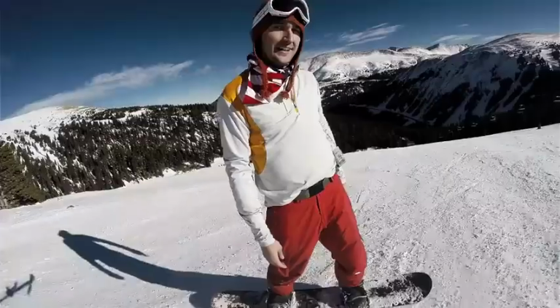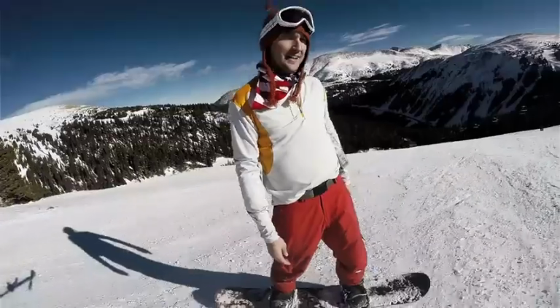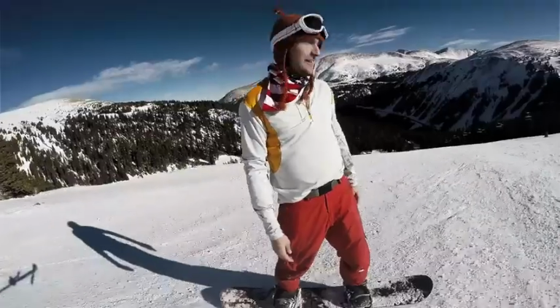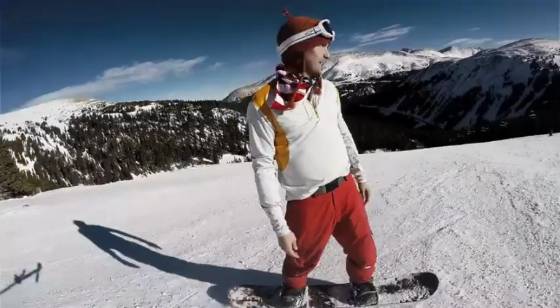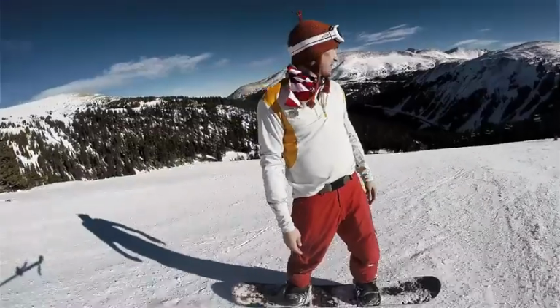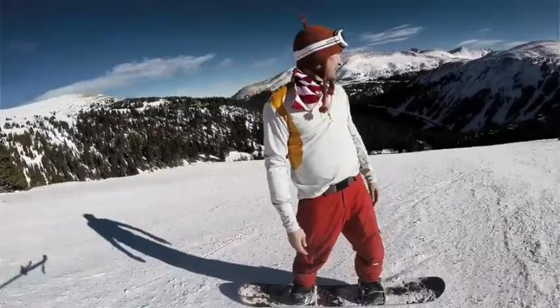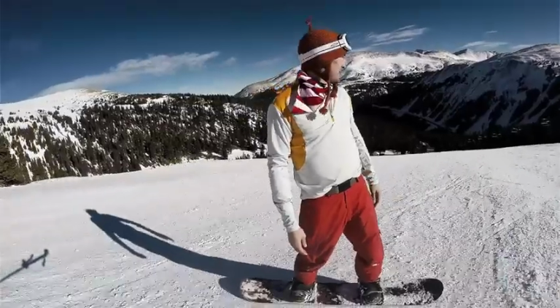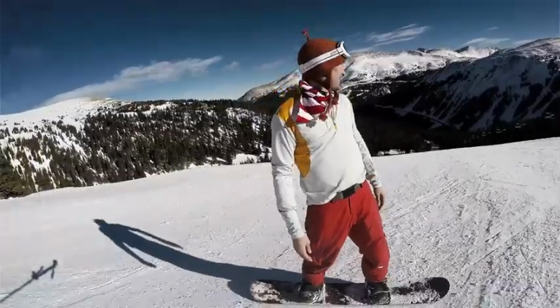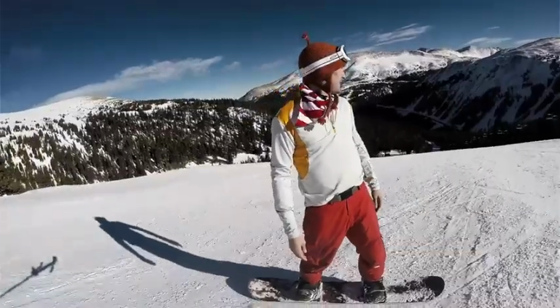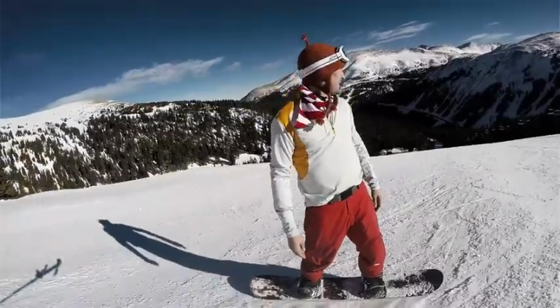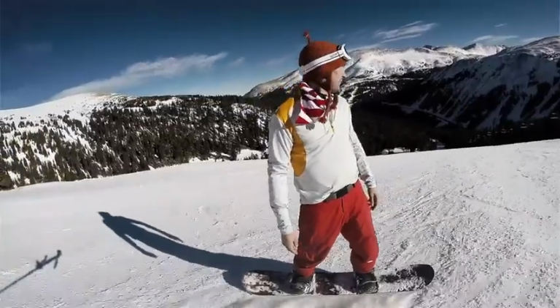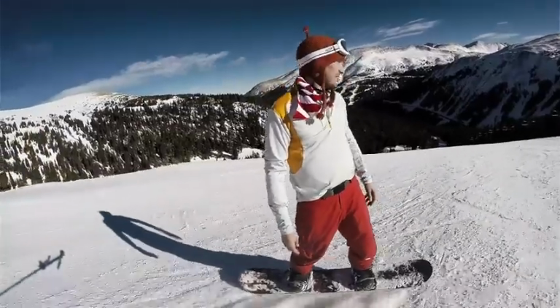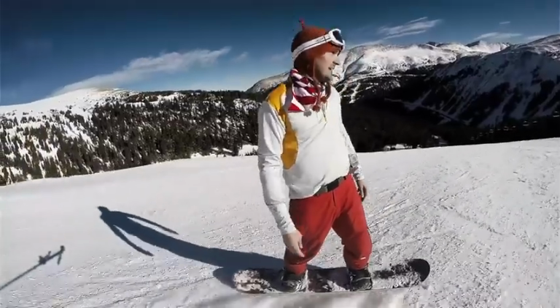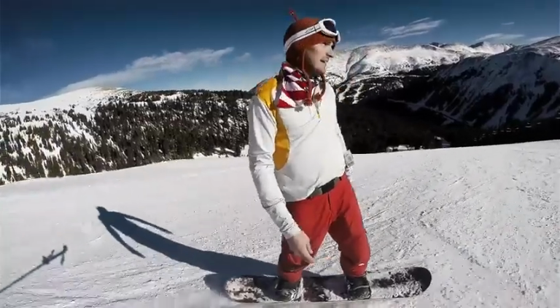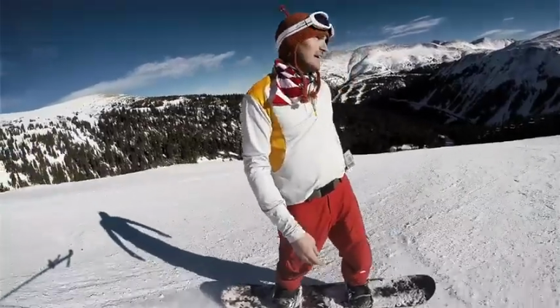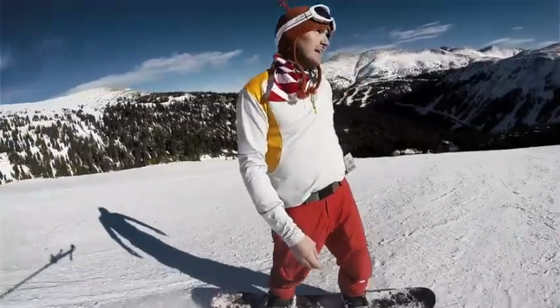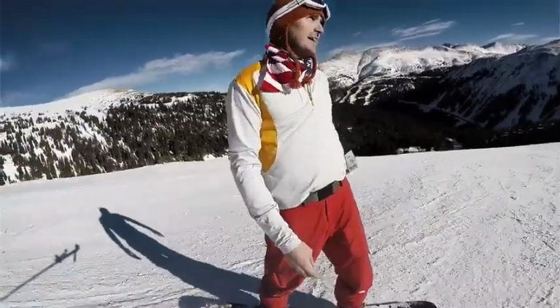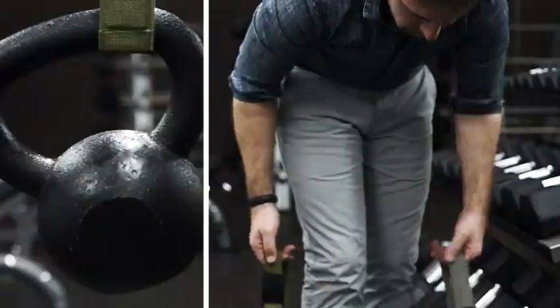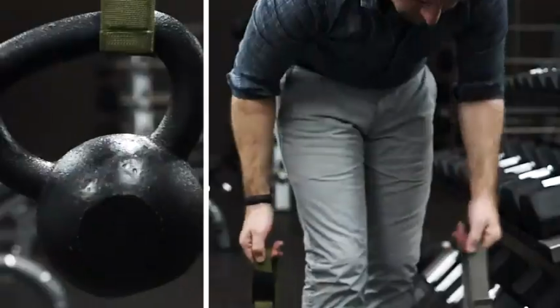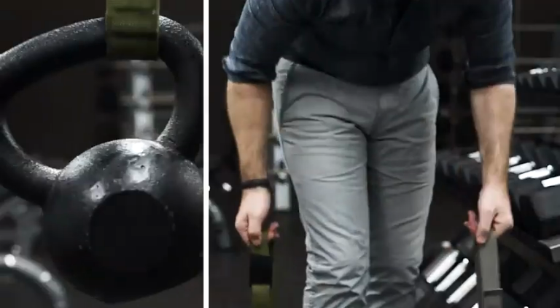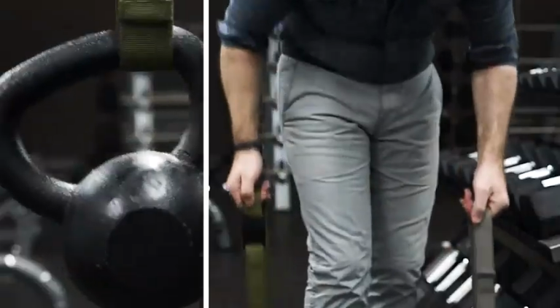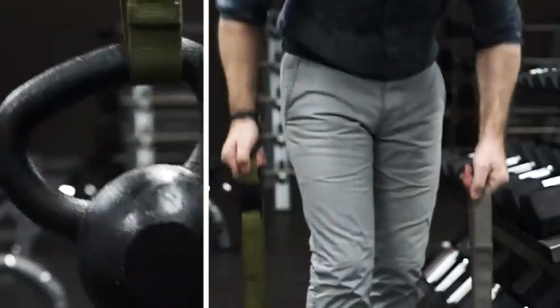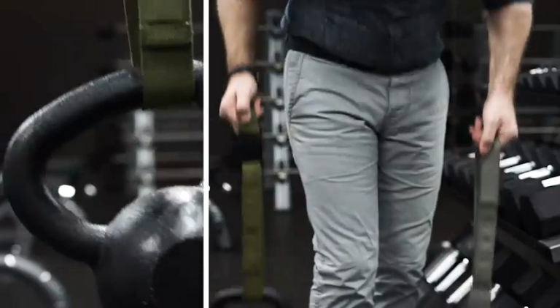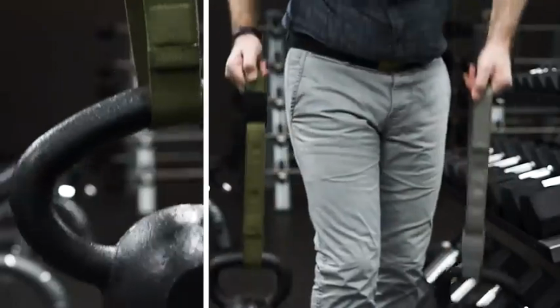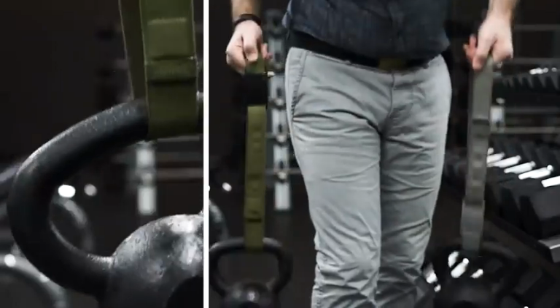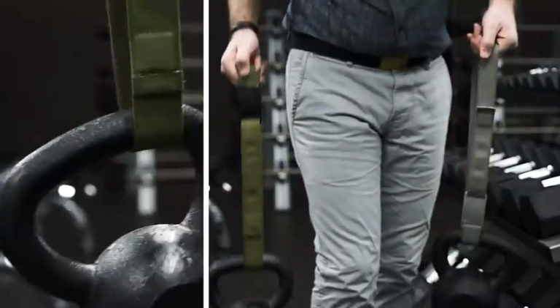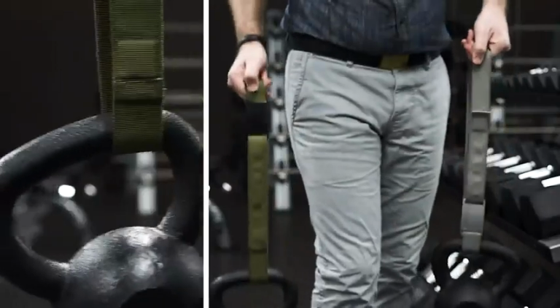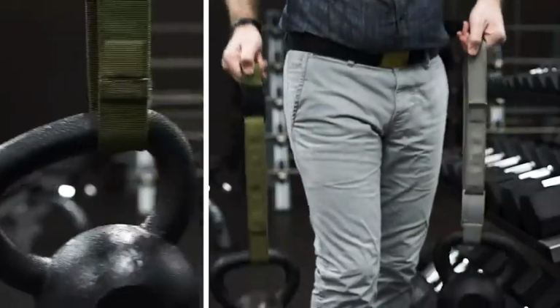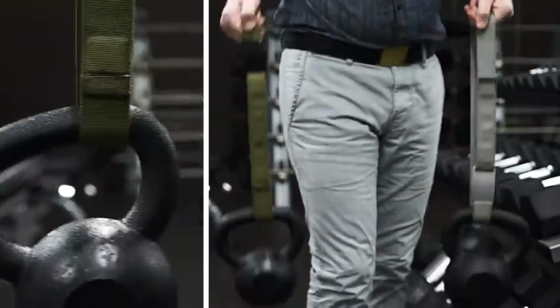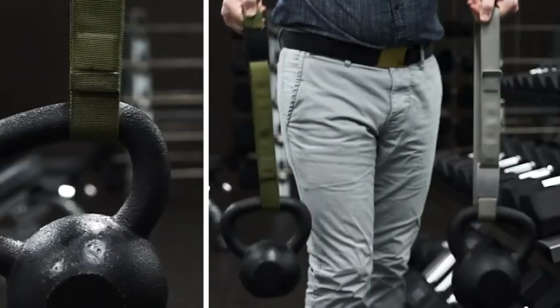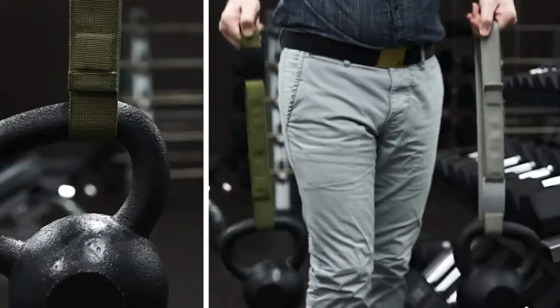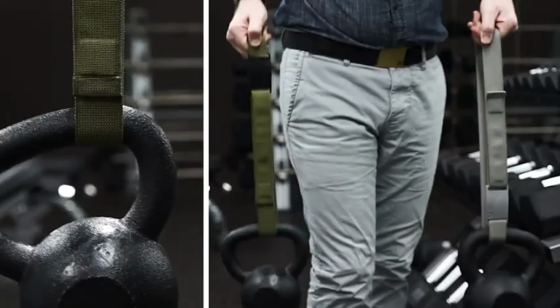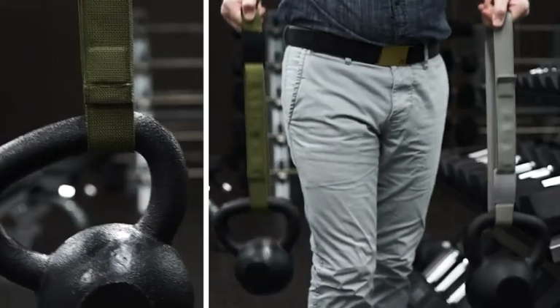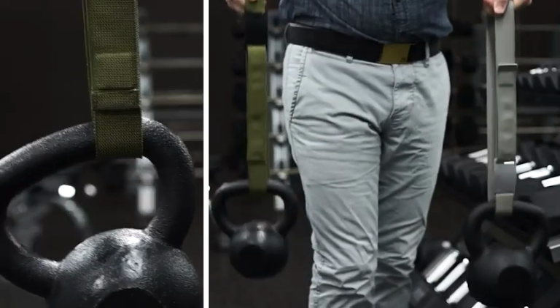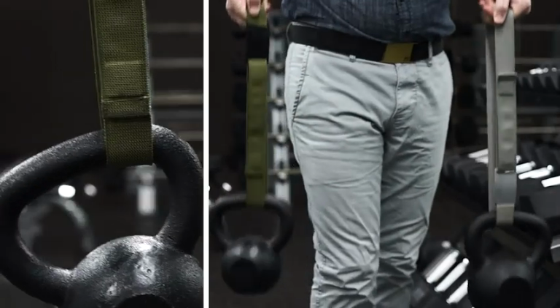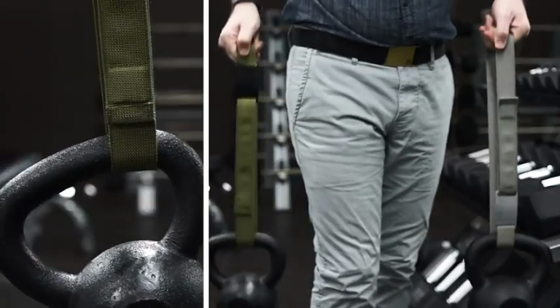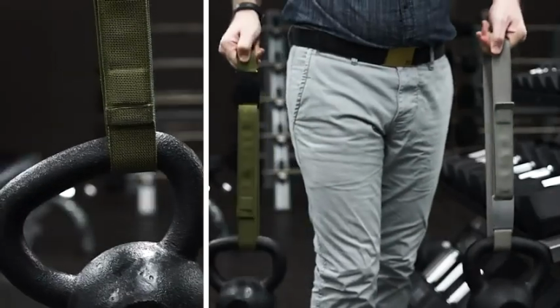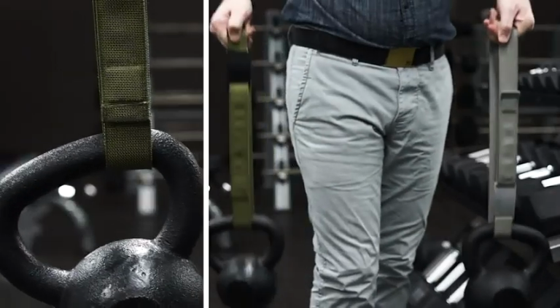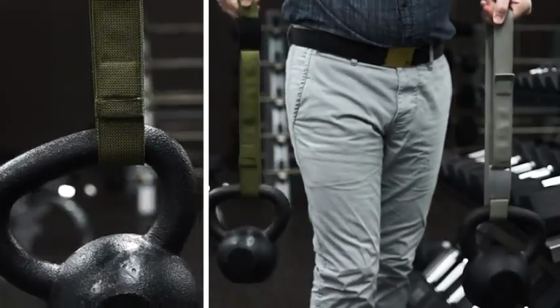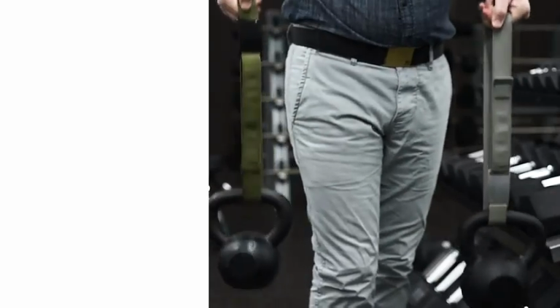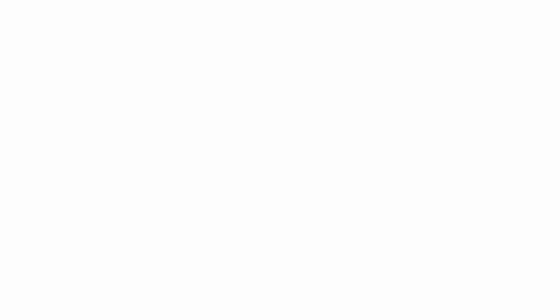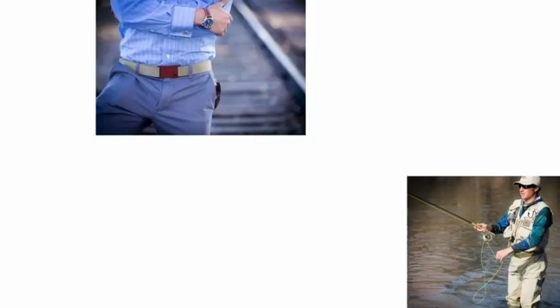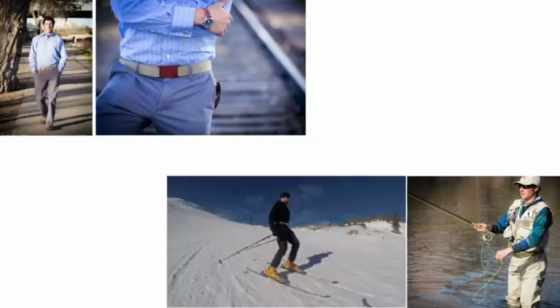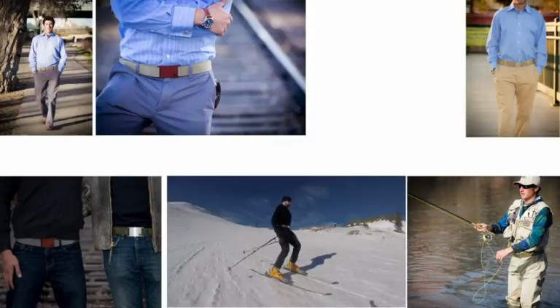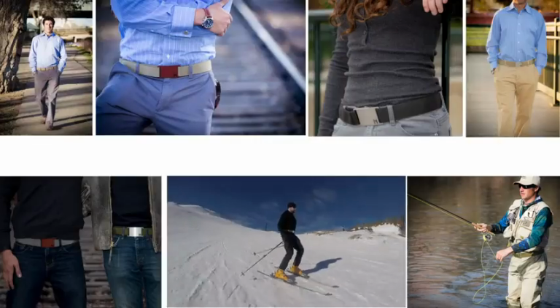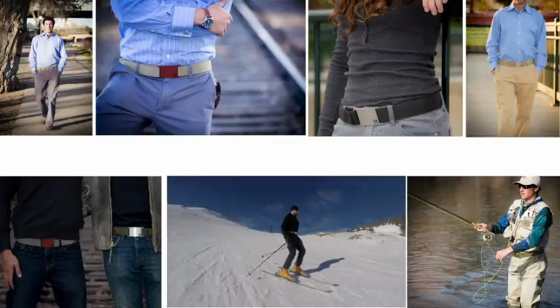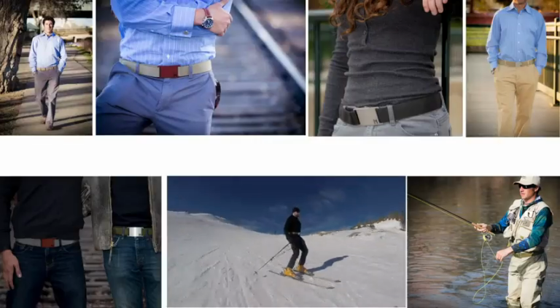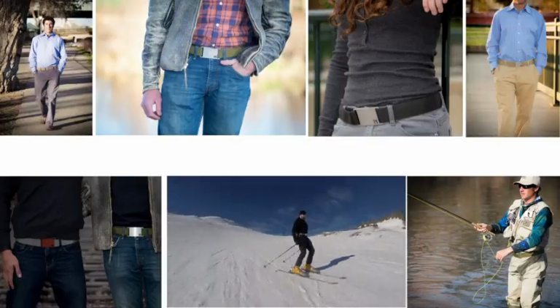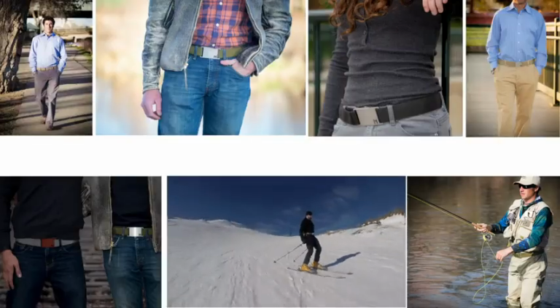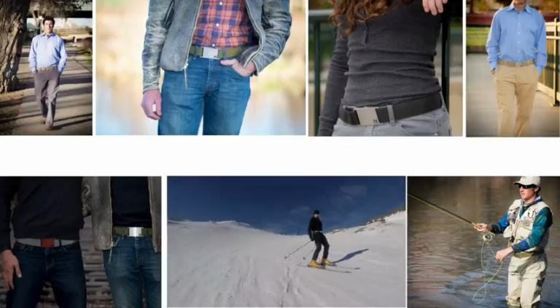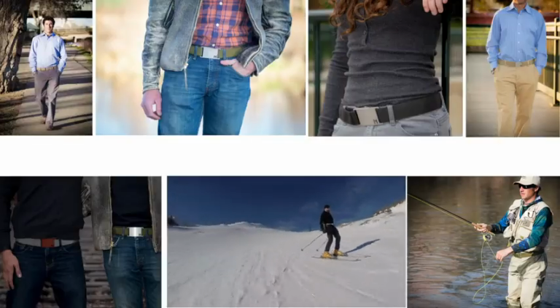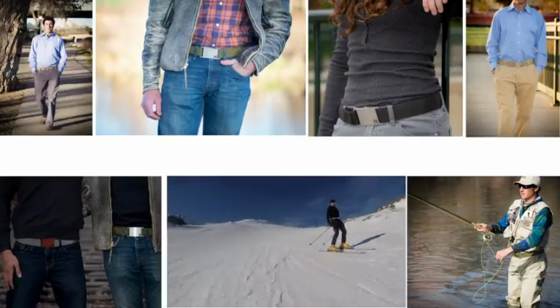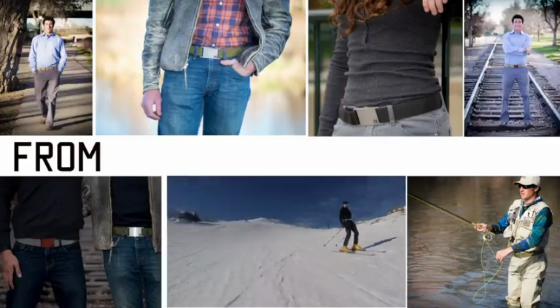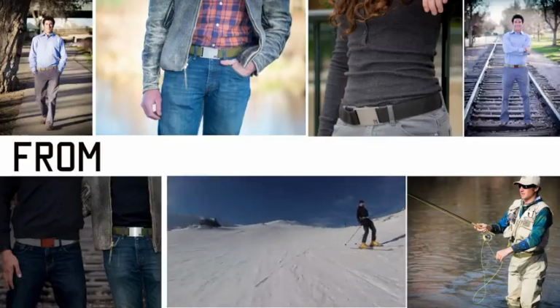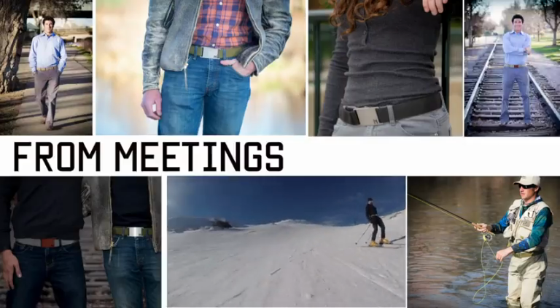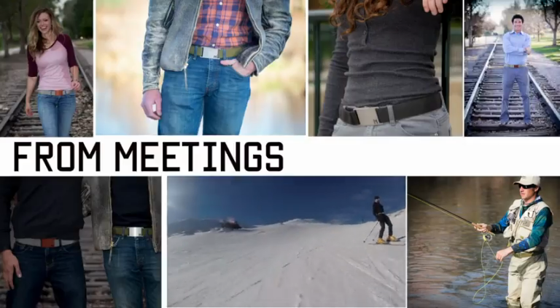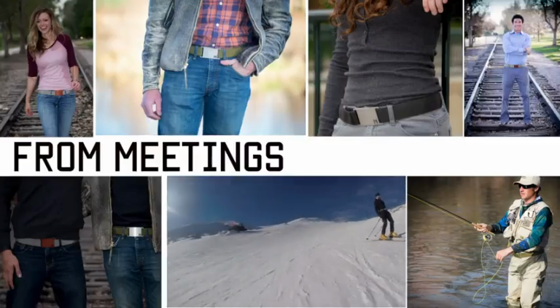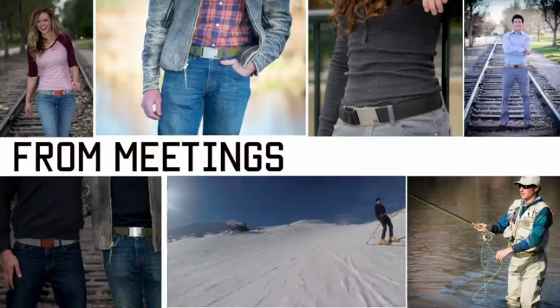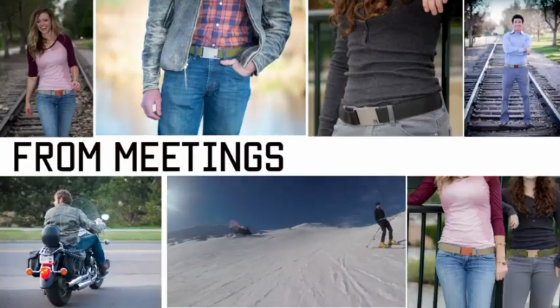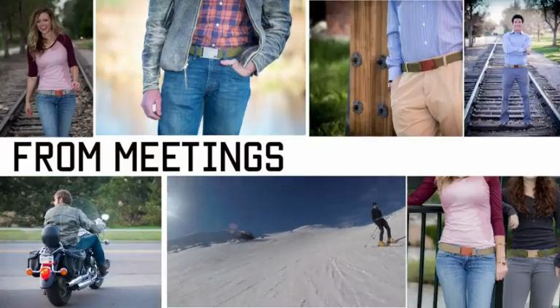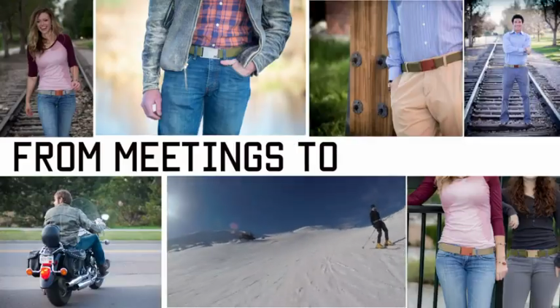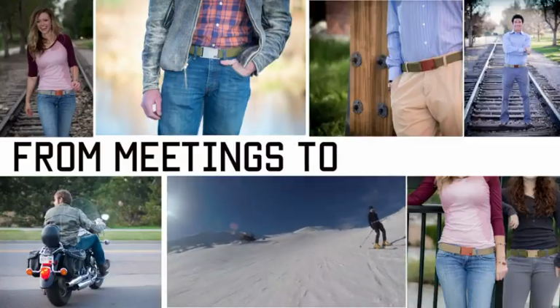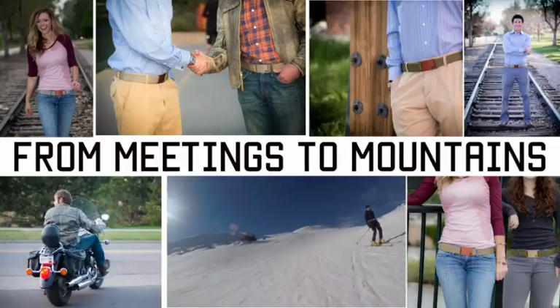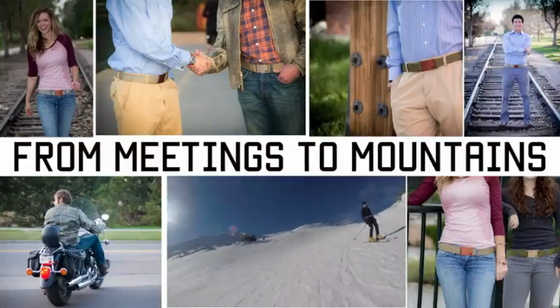It really is the best belt I've ever worn. It's simple, holds, and just works. As we like to say, it goes from meetings to mountains.